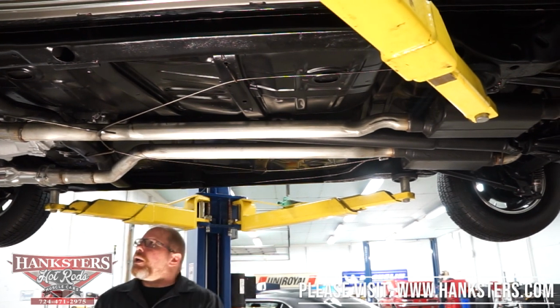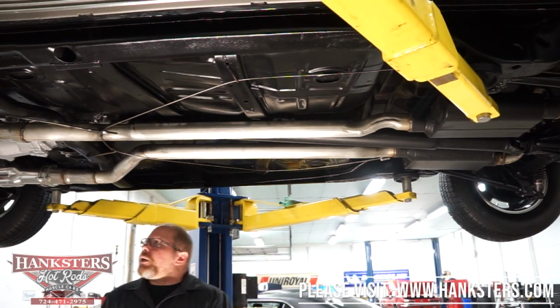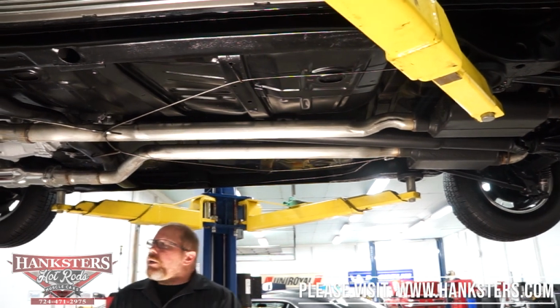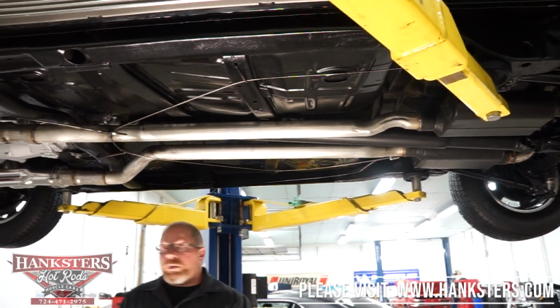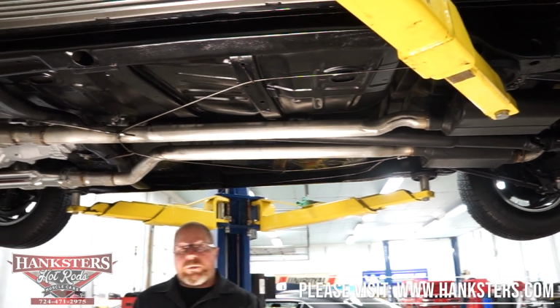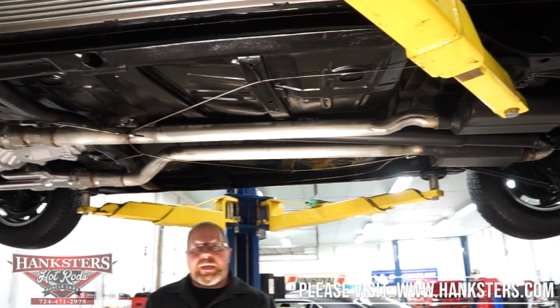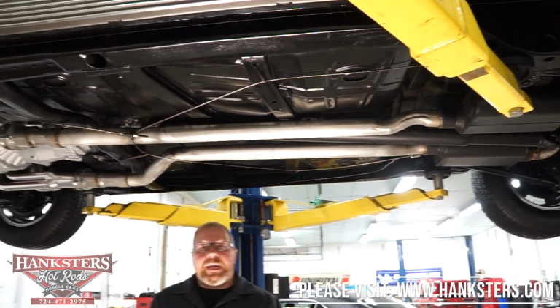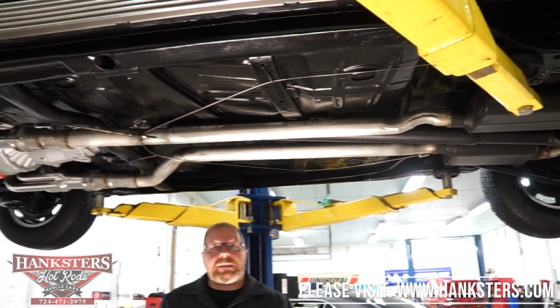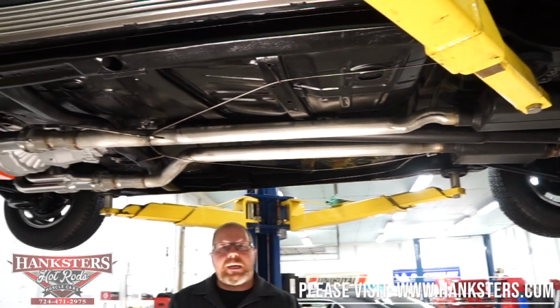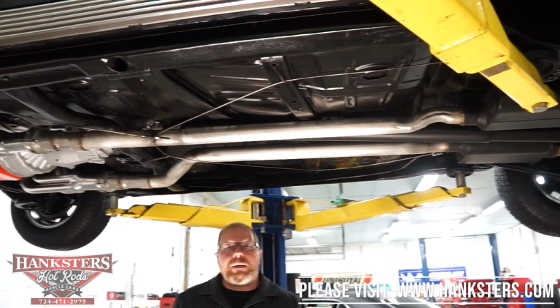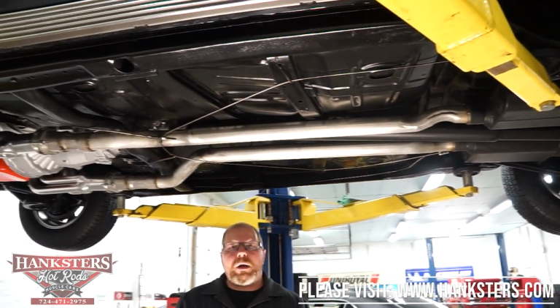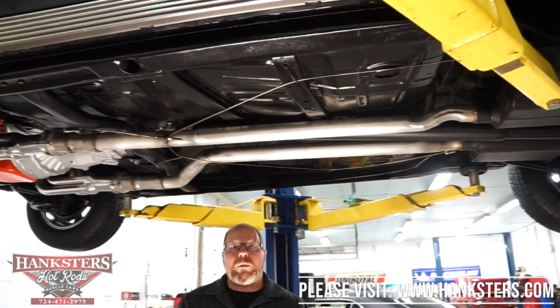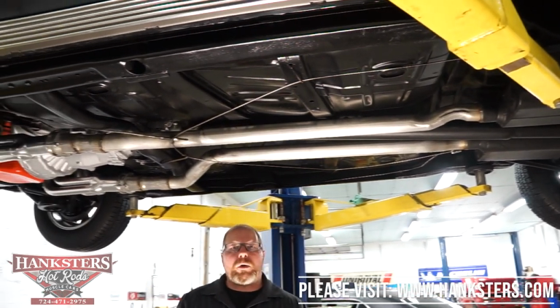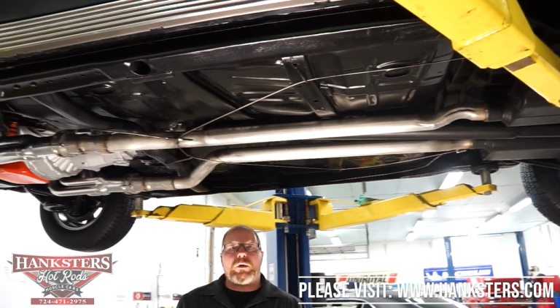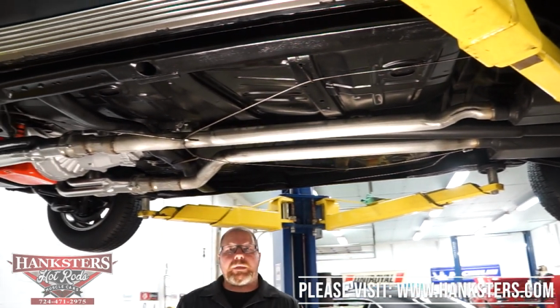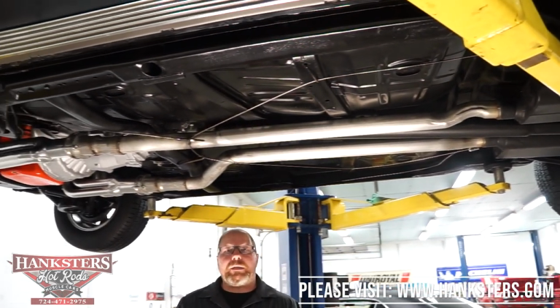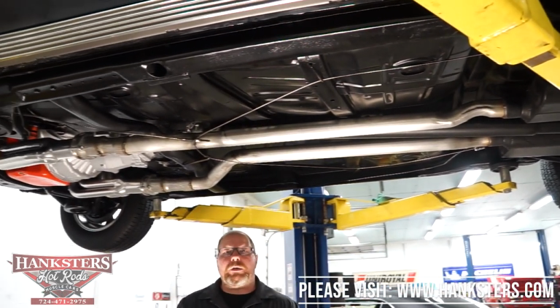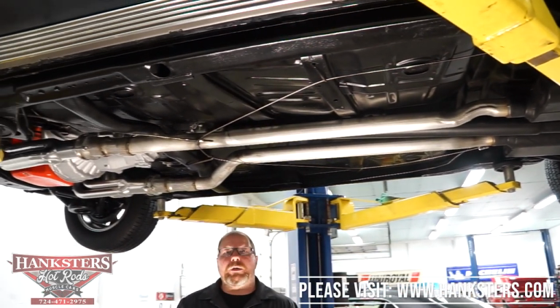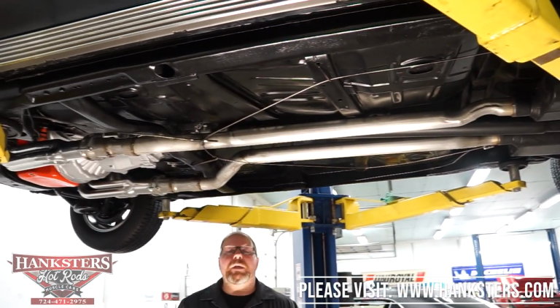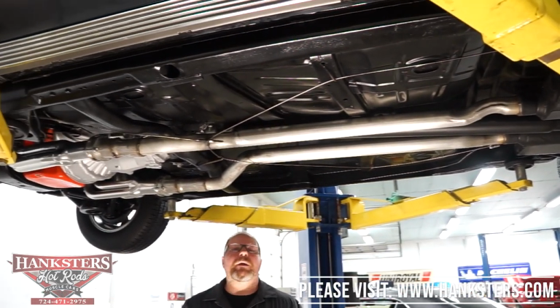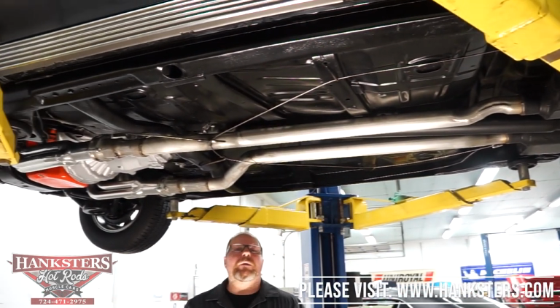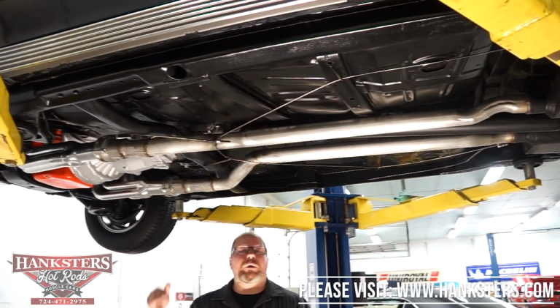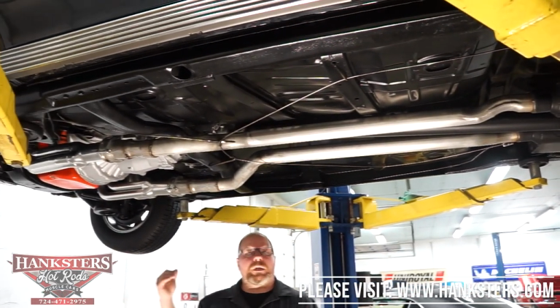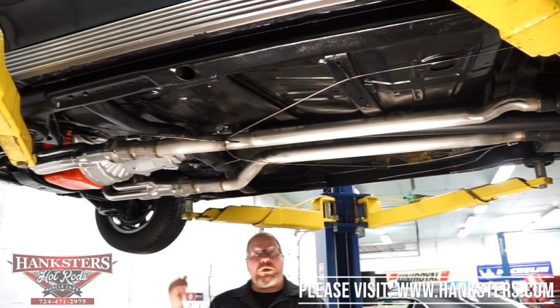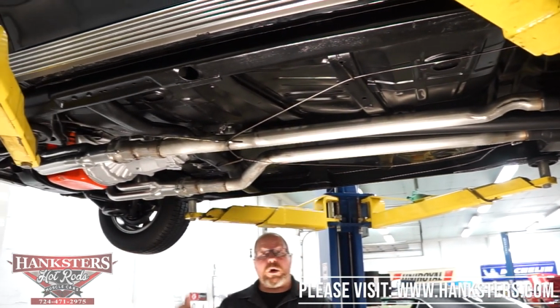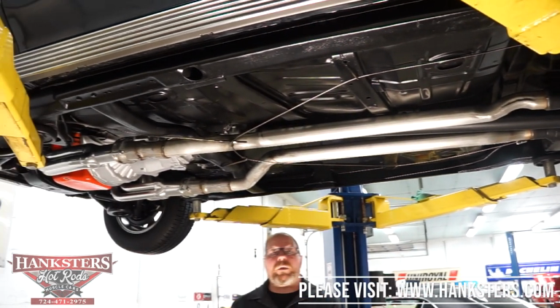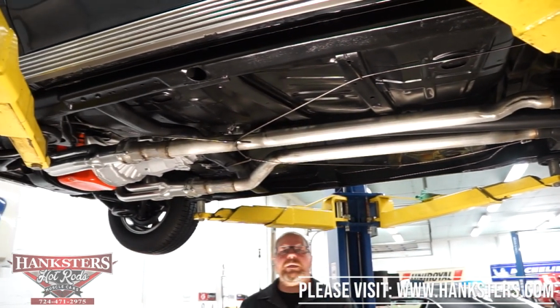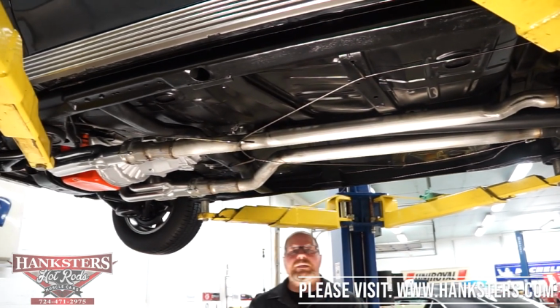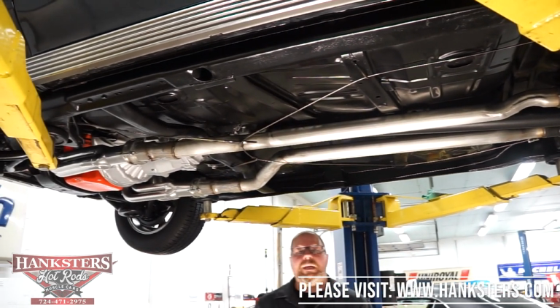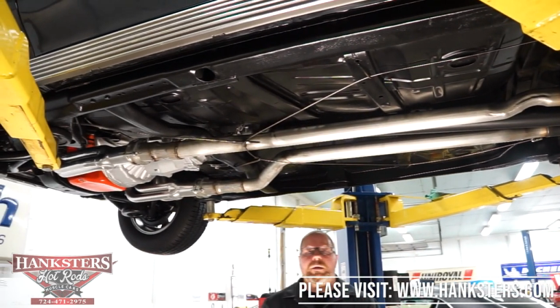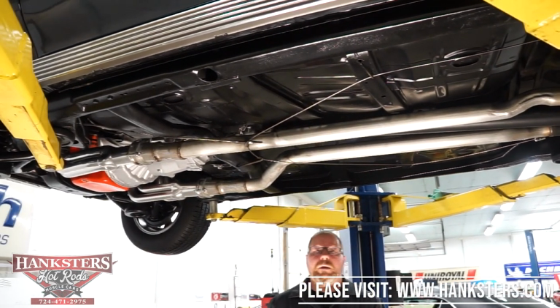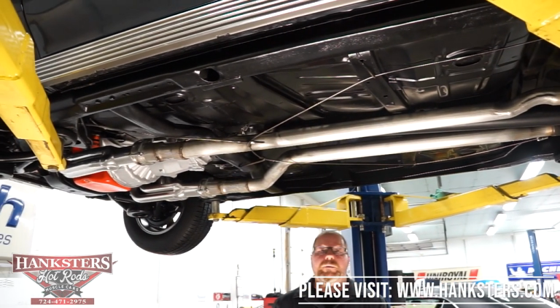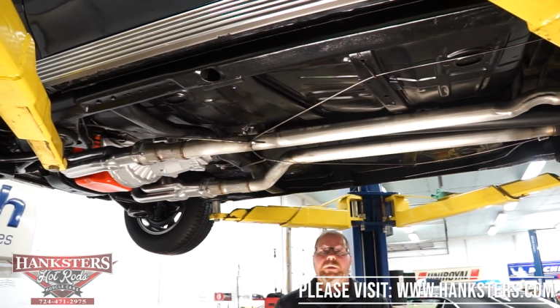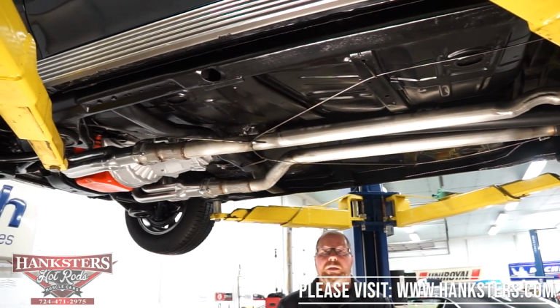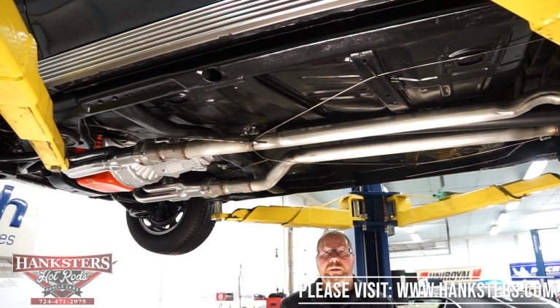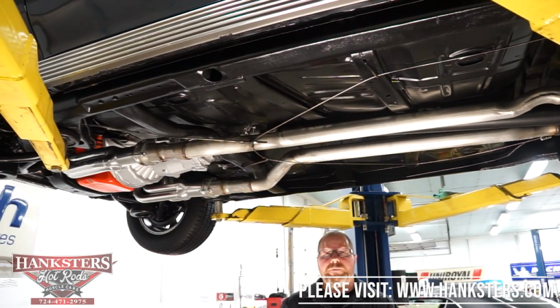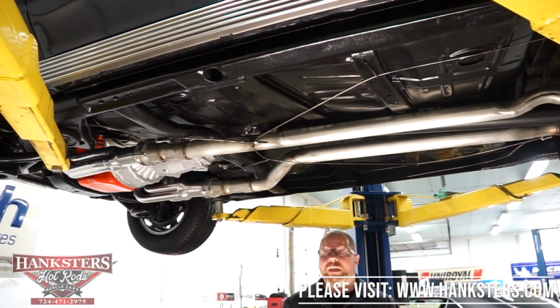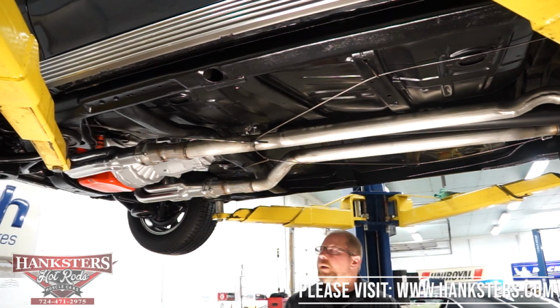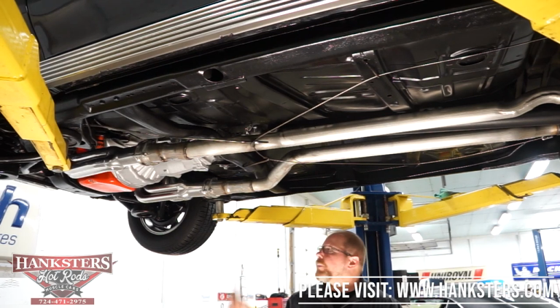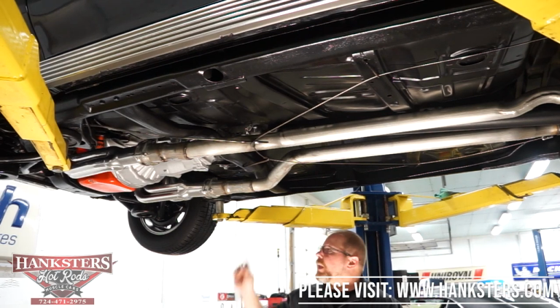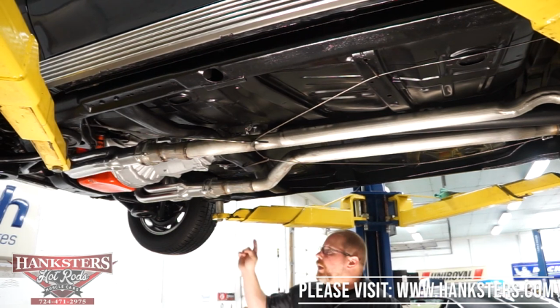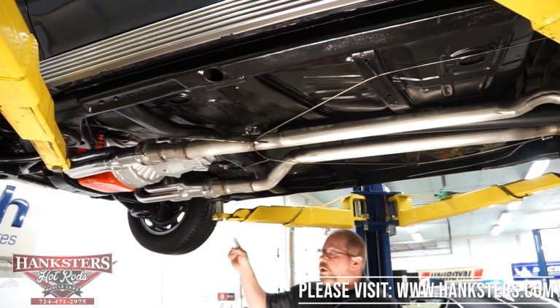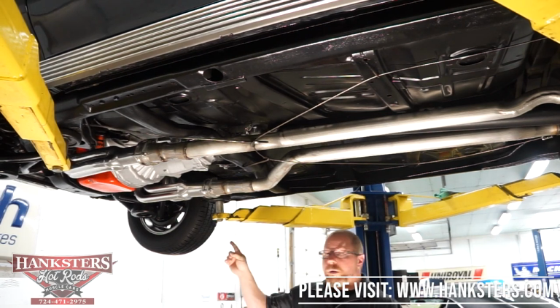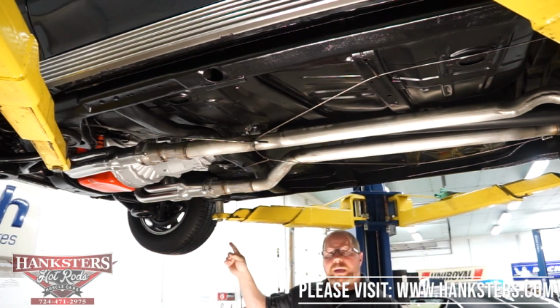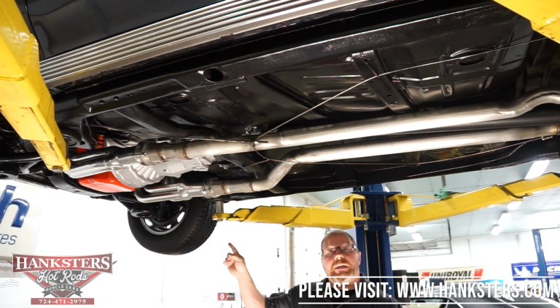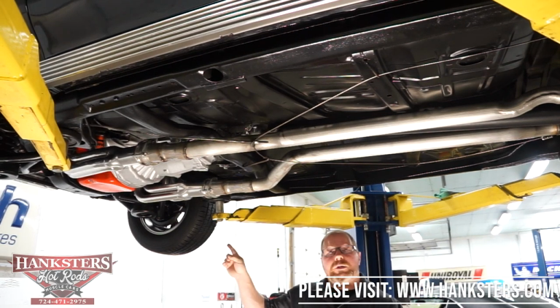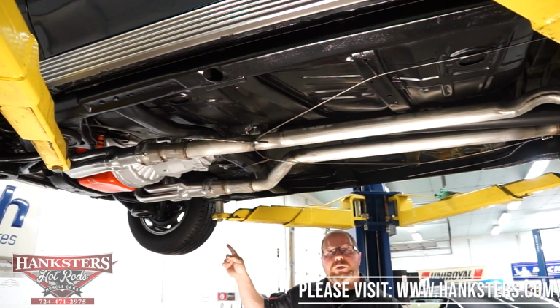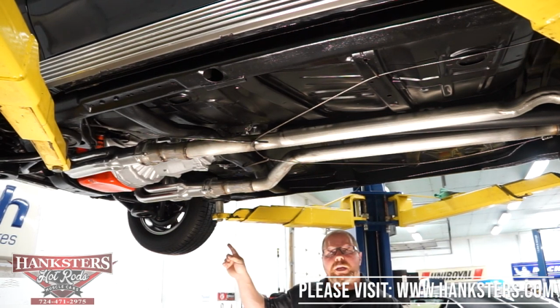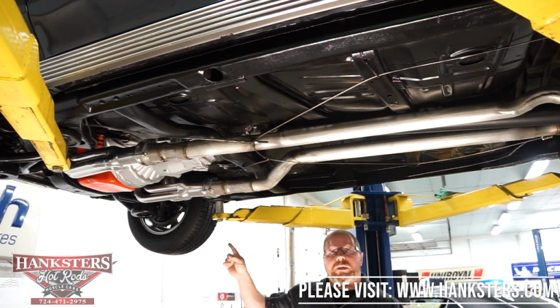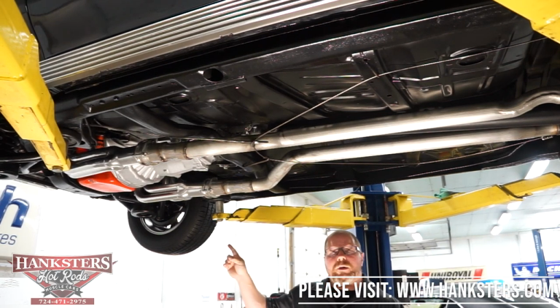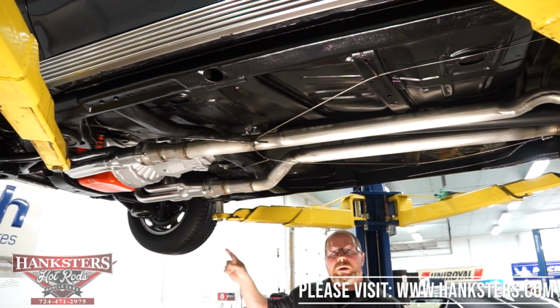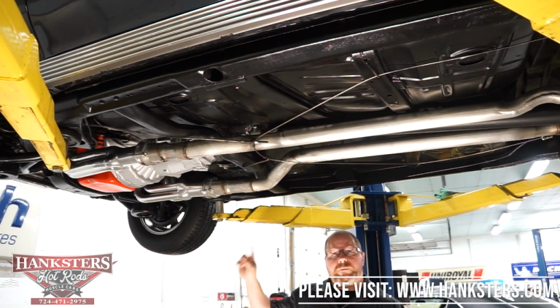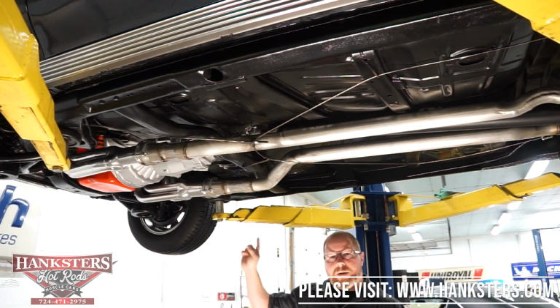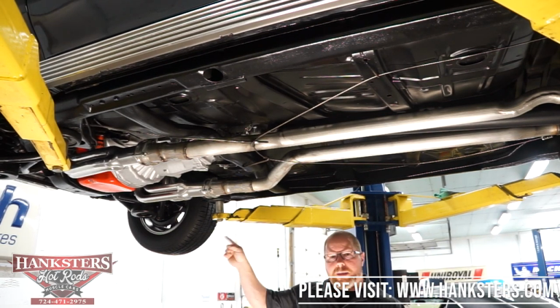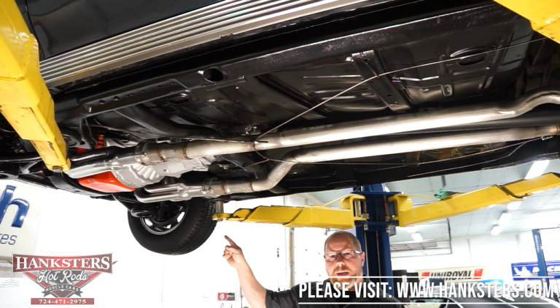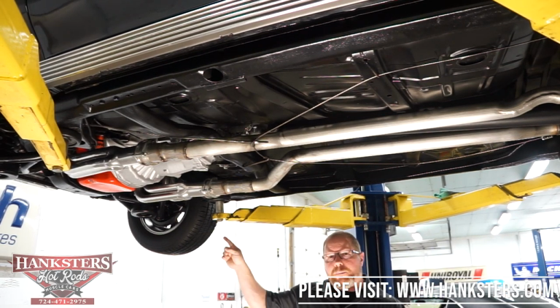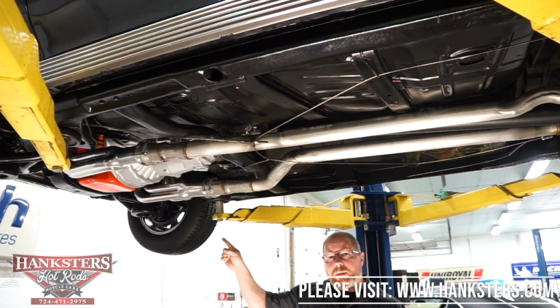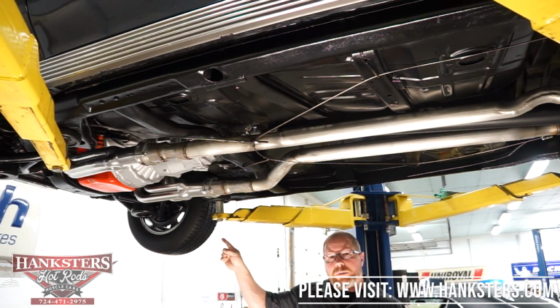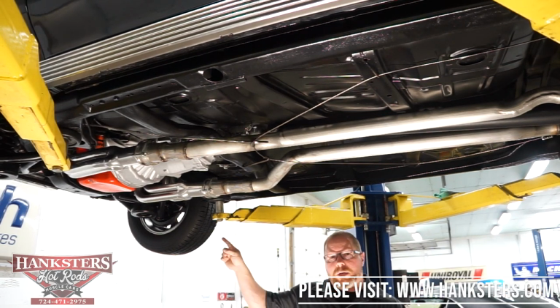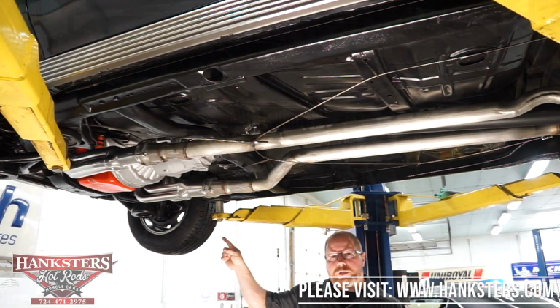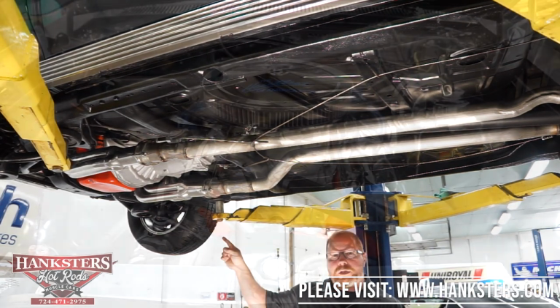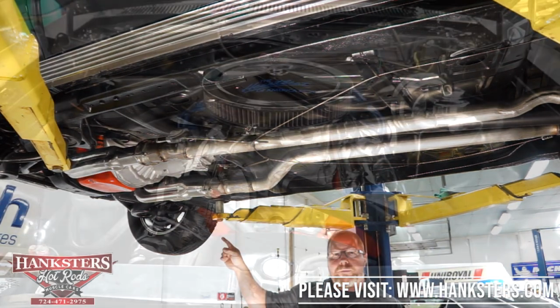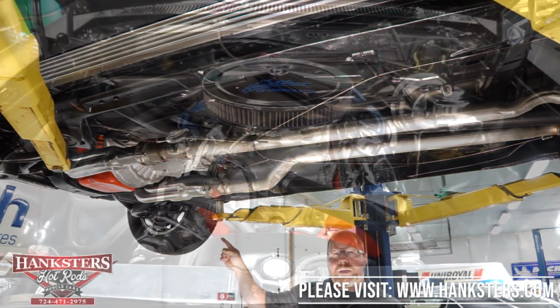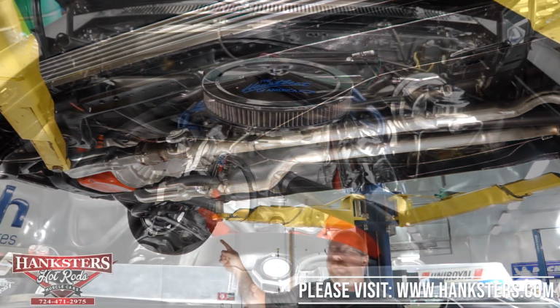With that, we're all done underneath. We're going to lower this down off the lift now and go ahead and fire that big block Chevy up.